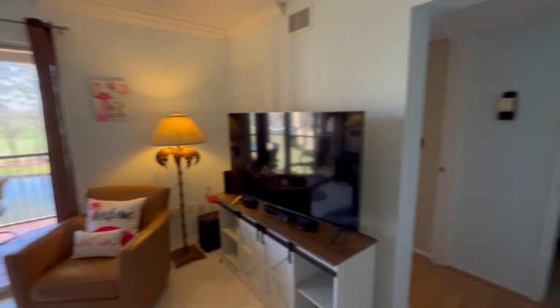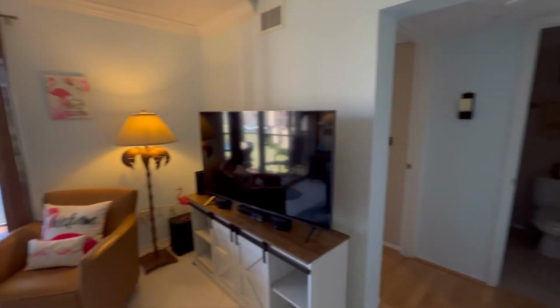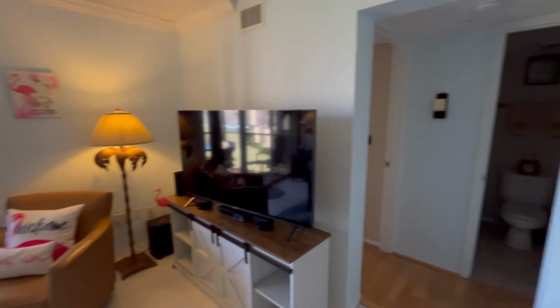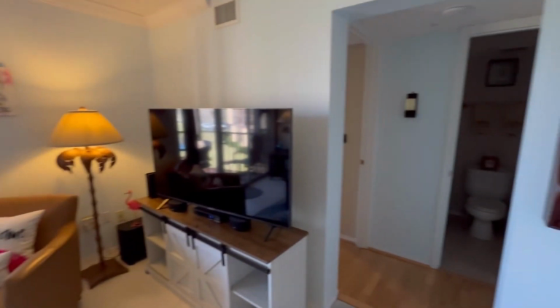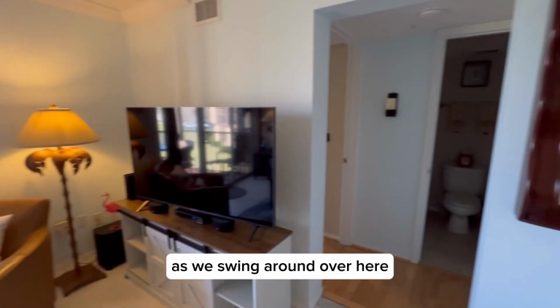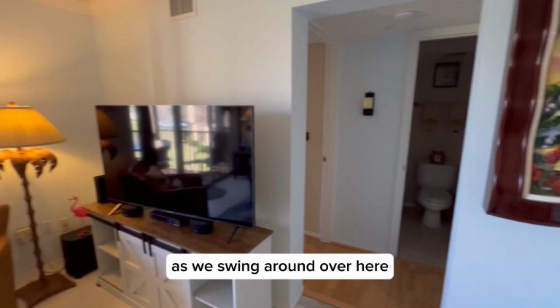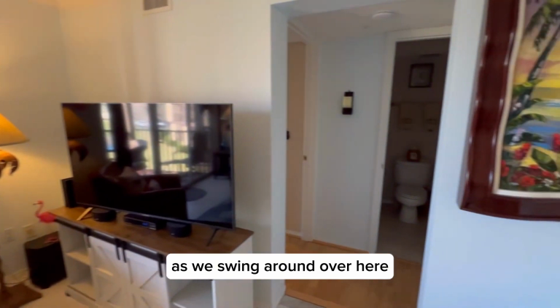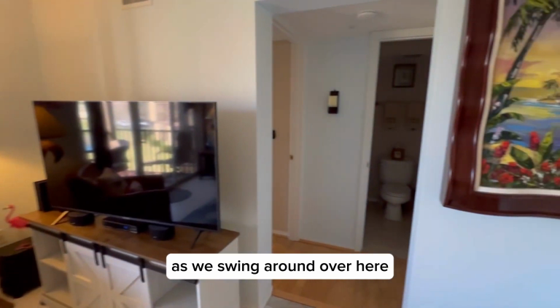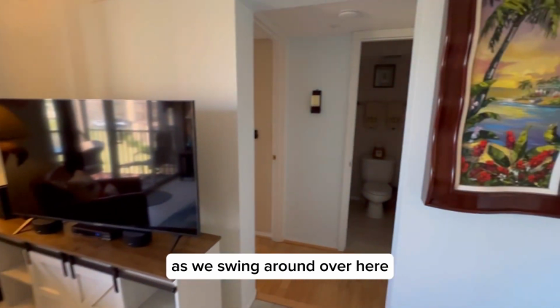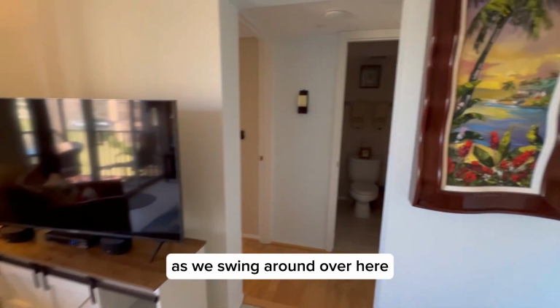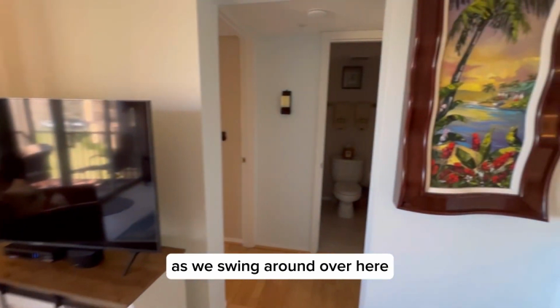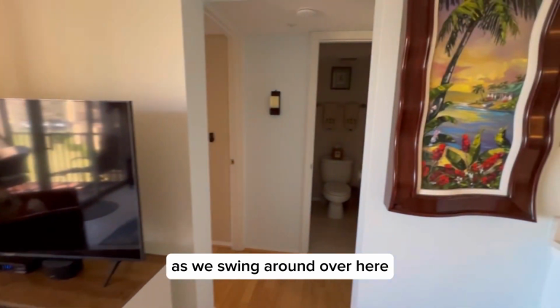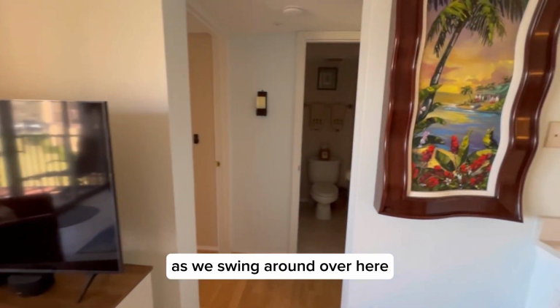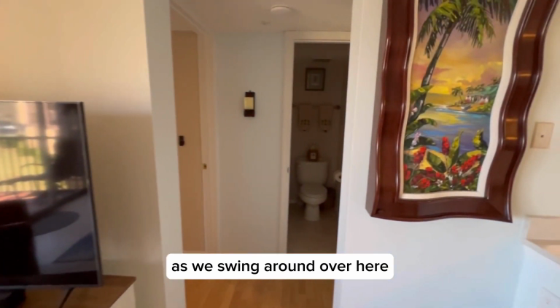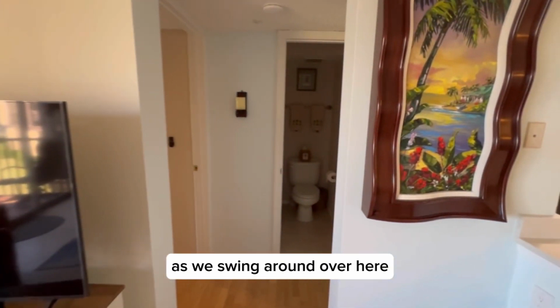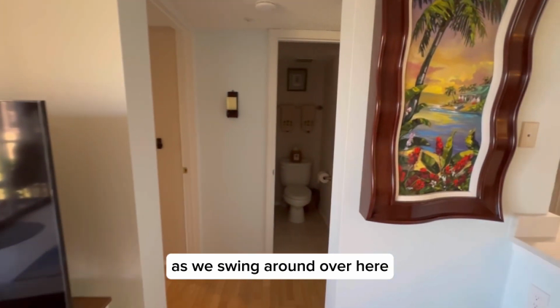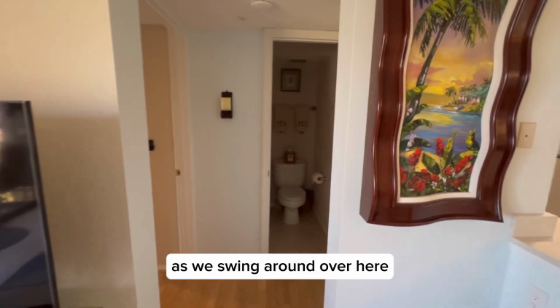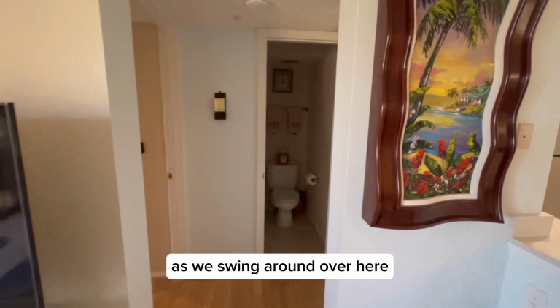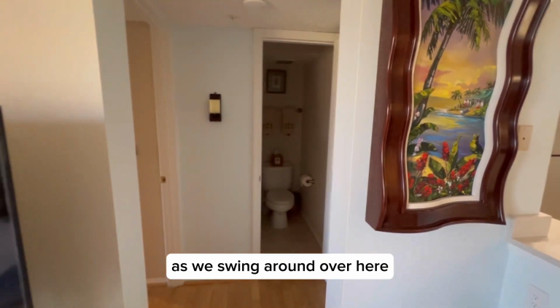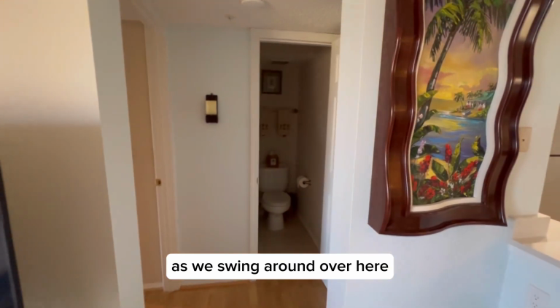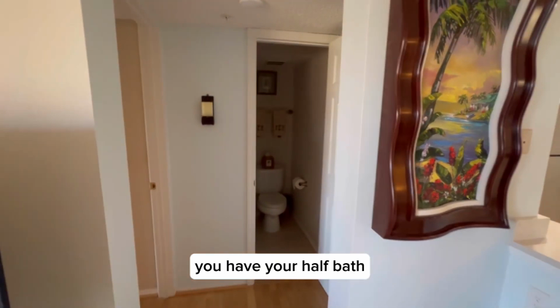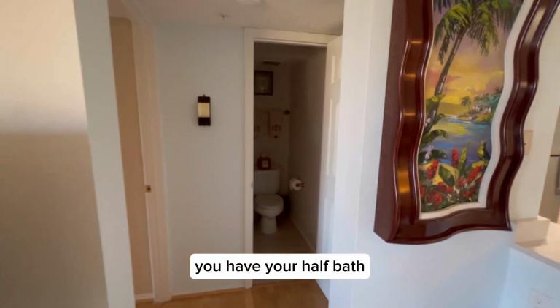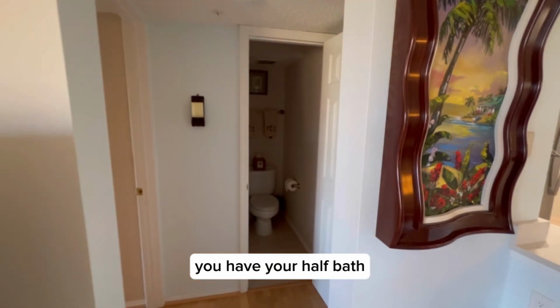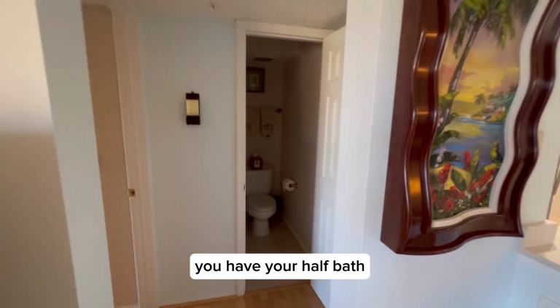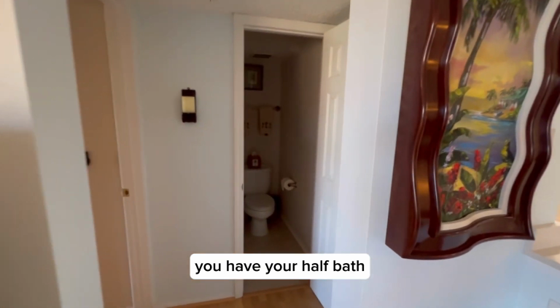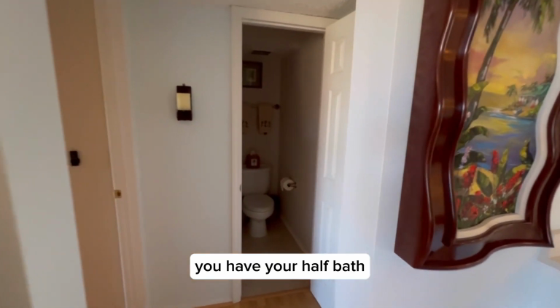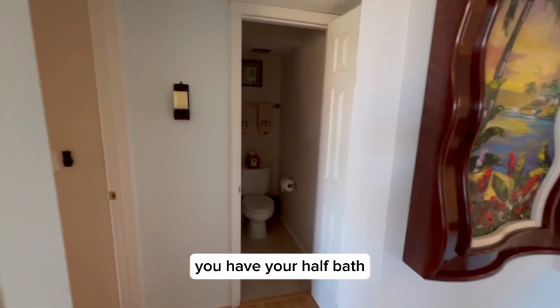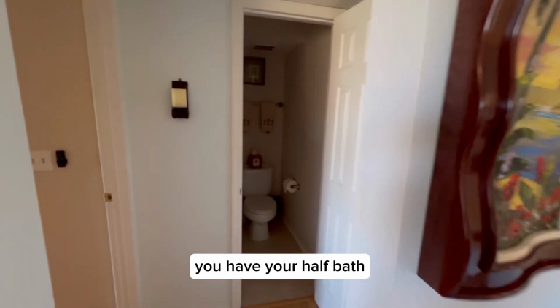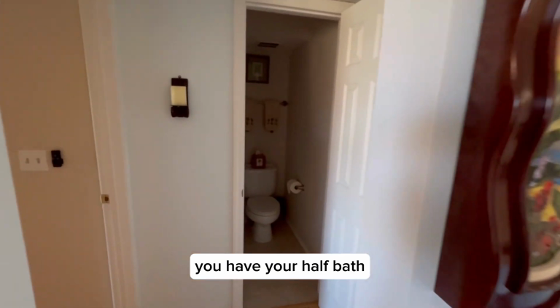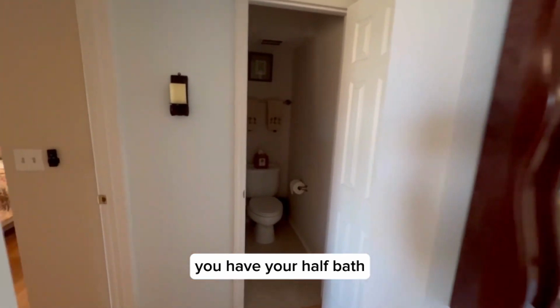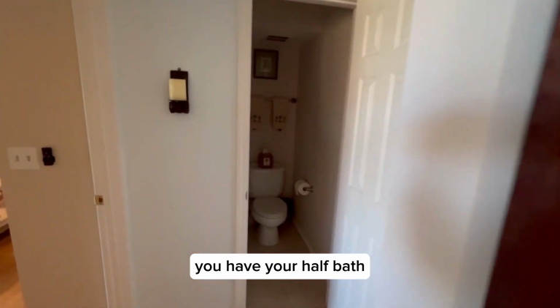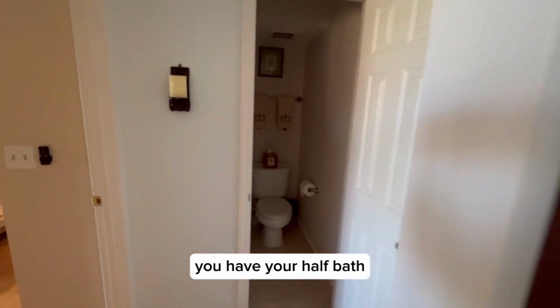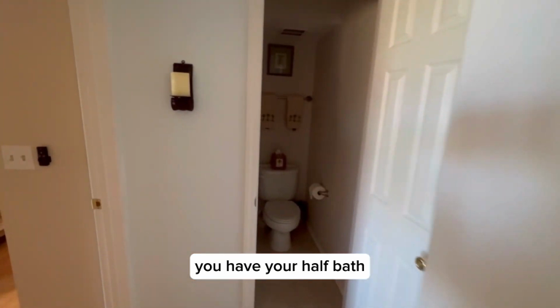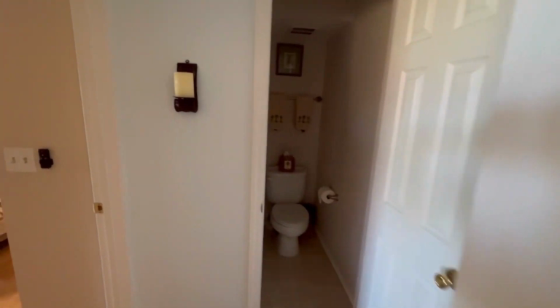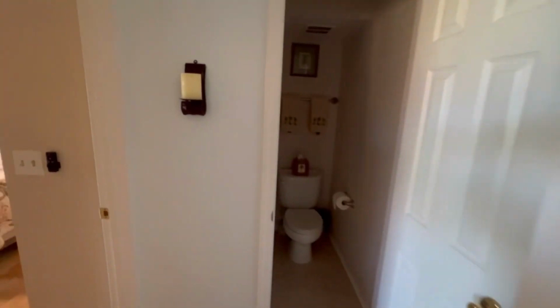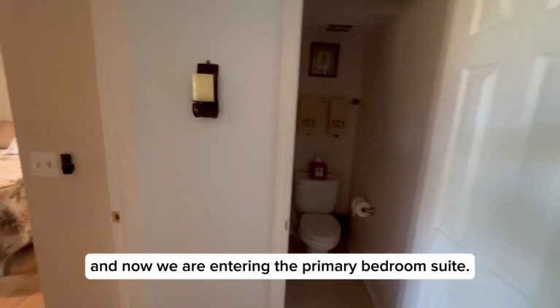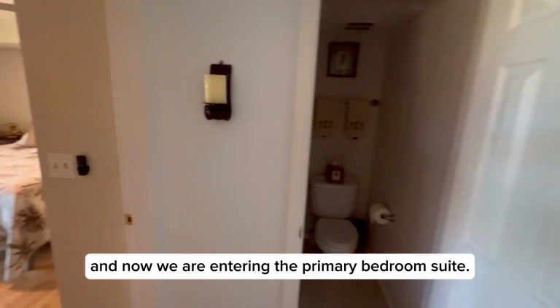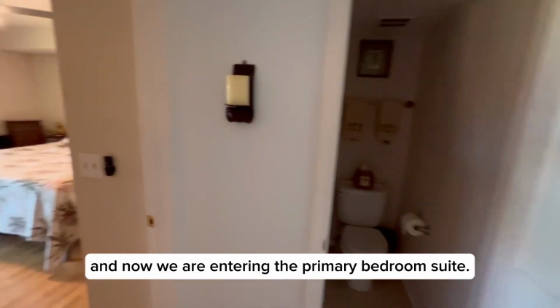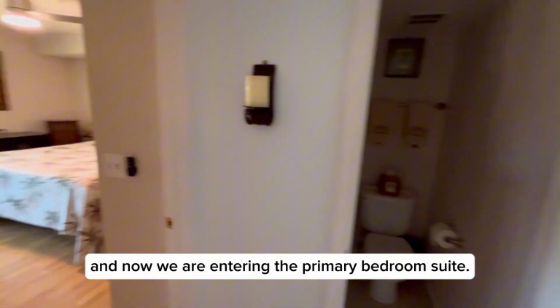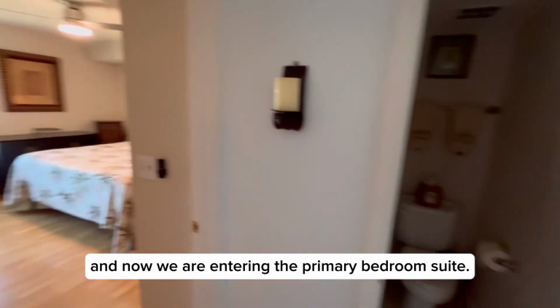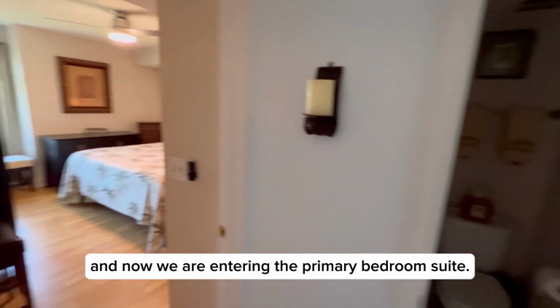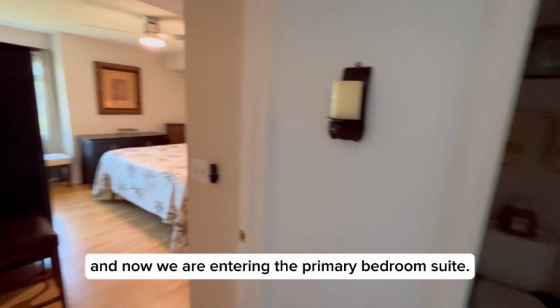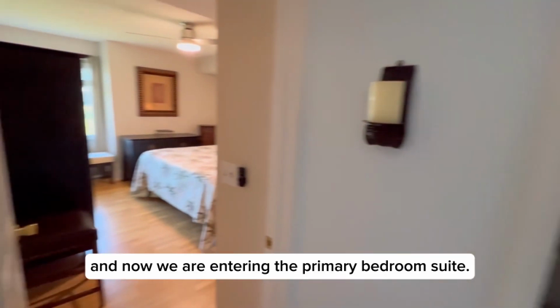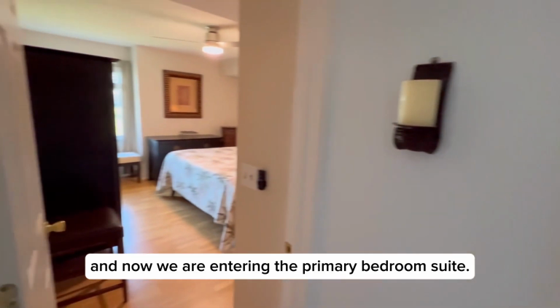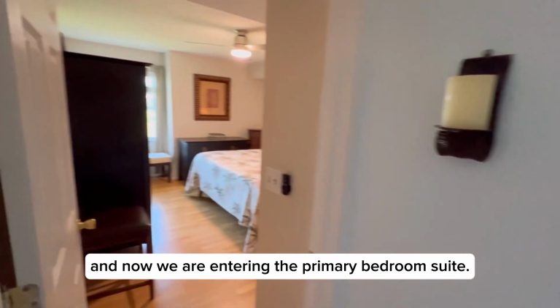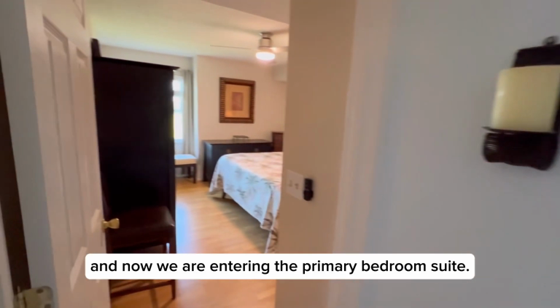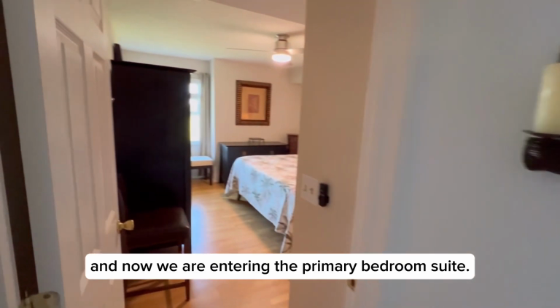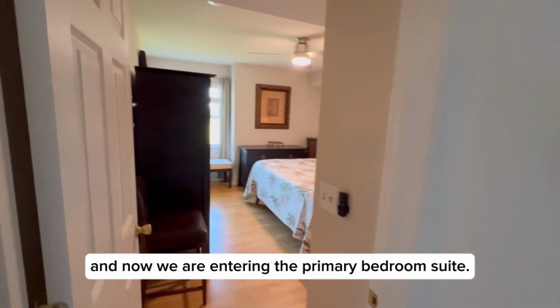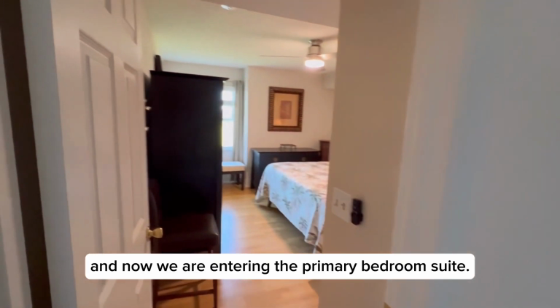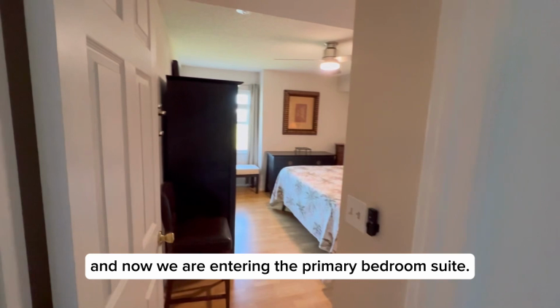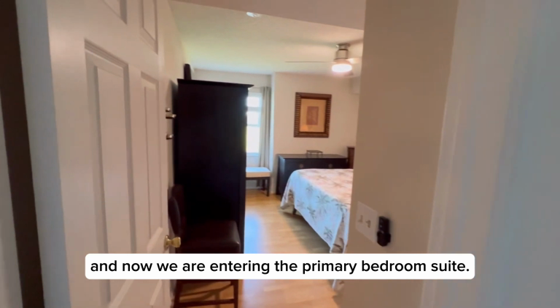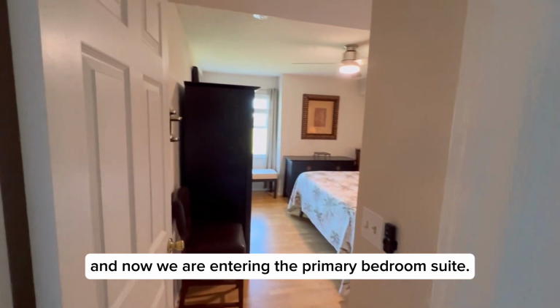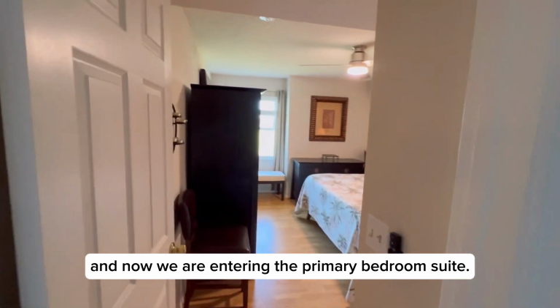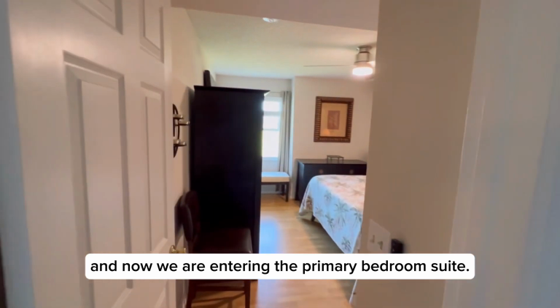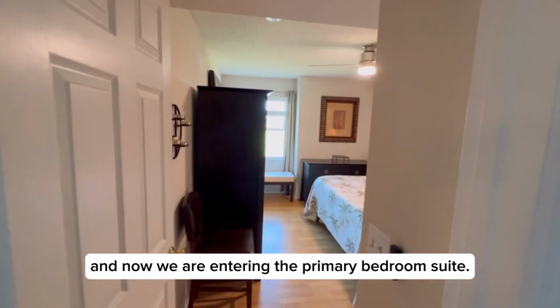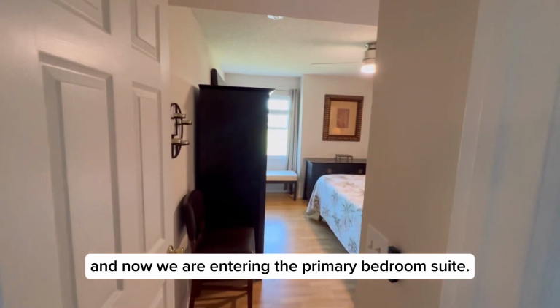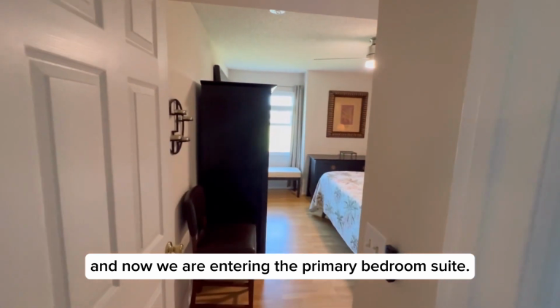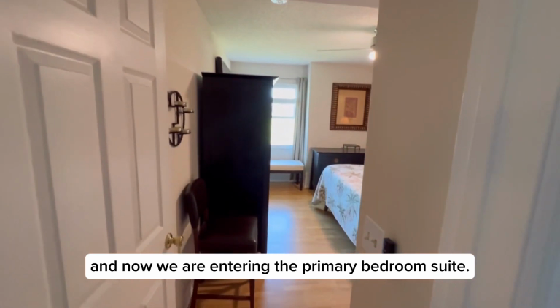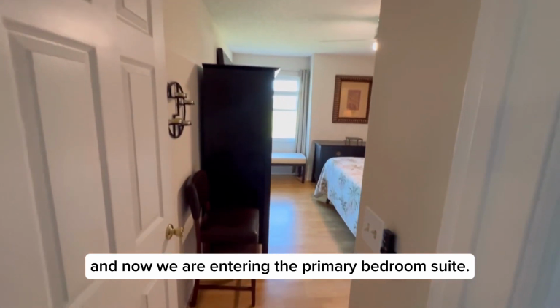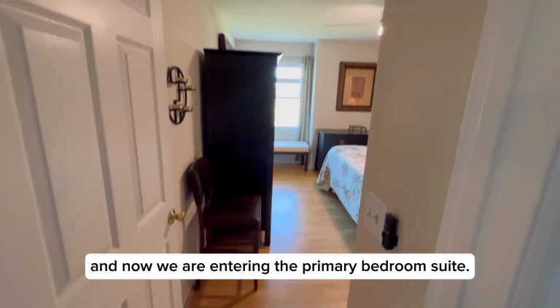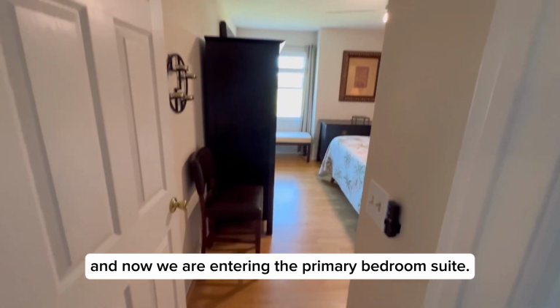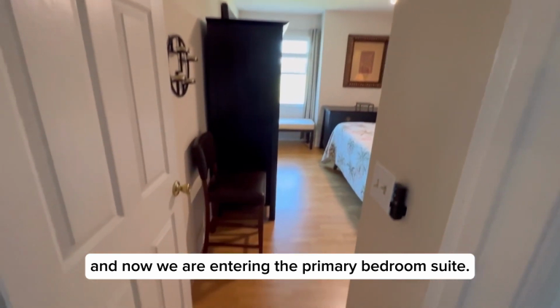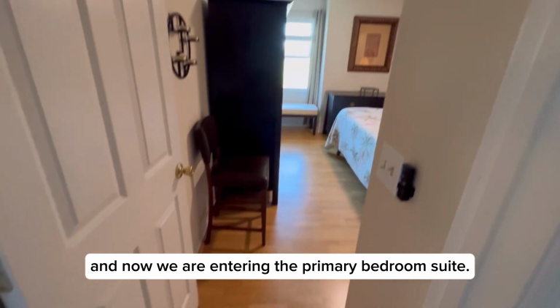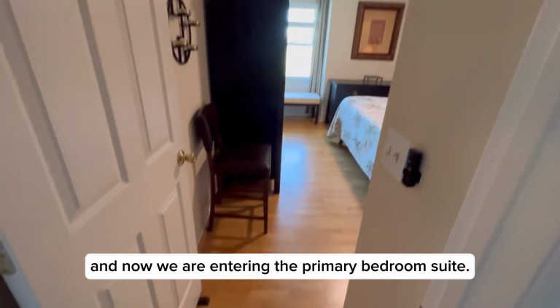As we swing around over here, you have your half bath, and now we are entering the primary bedroom suite.